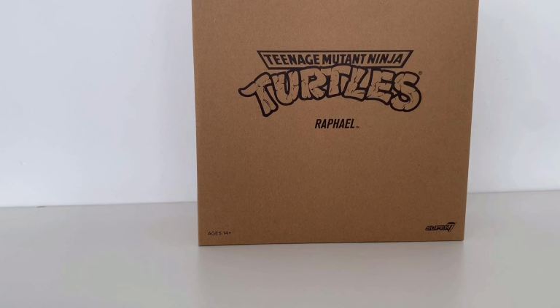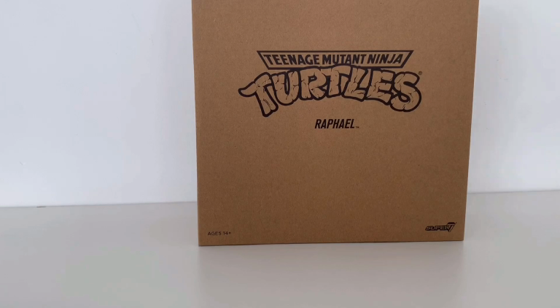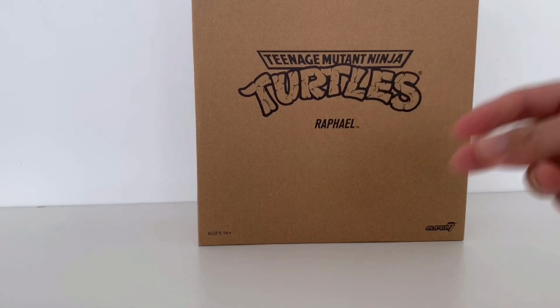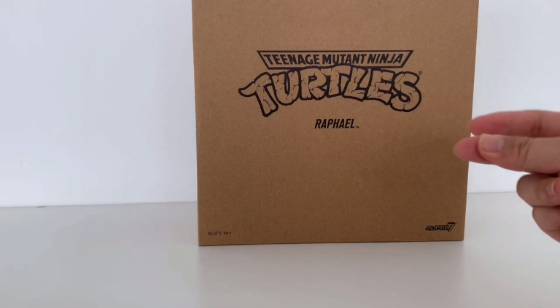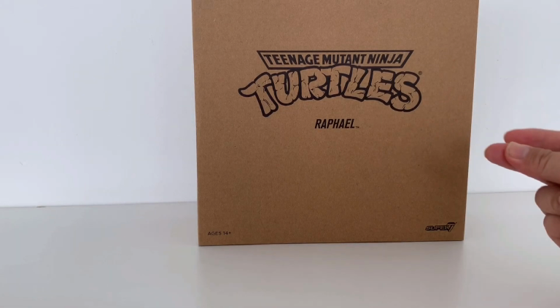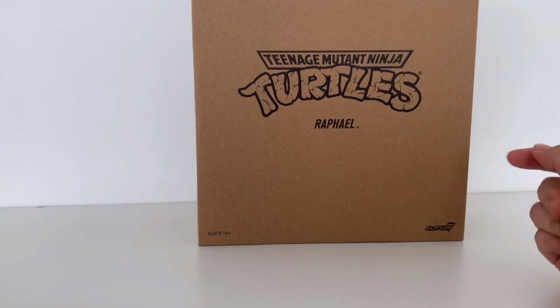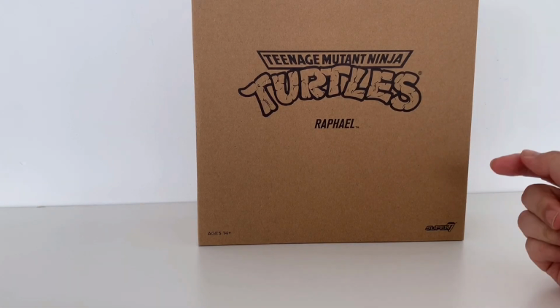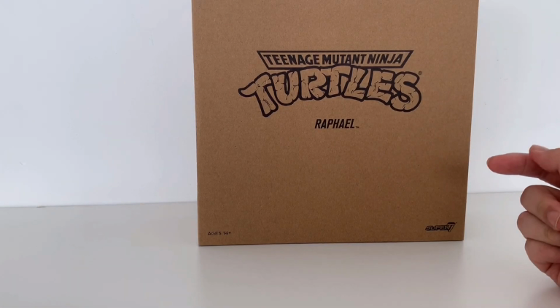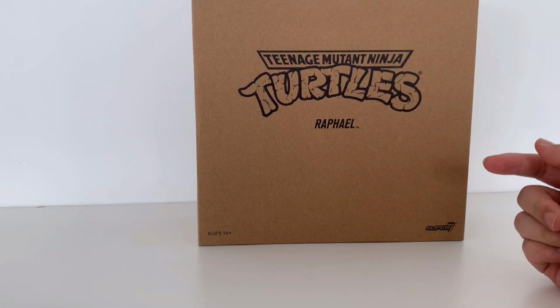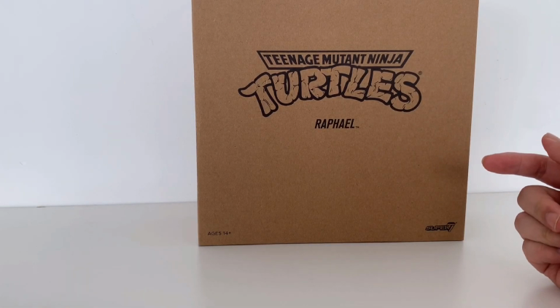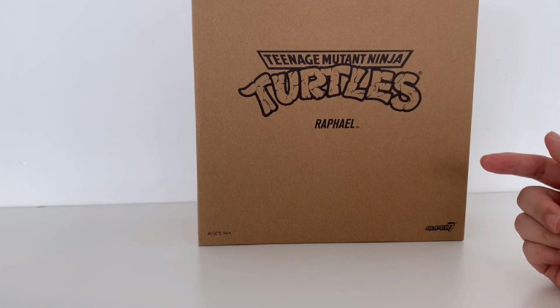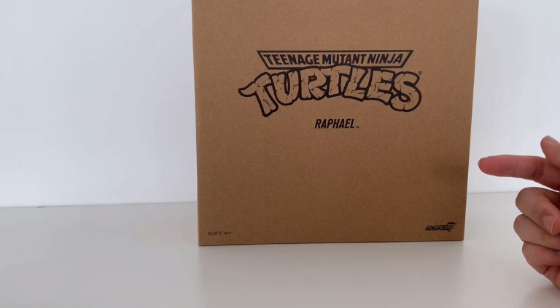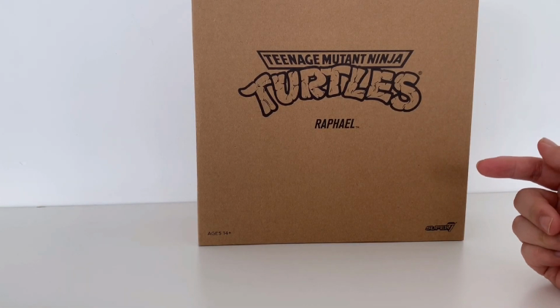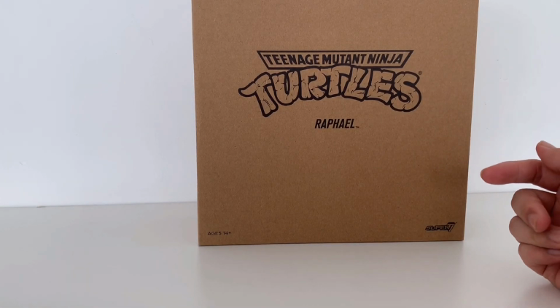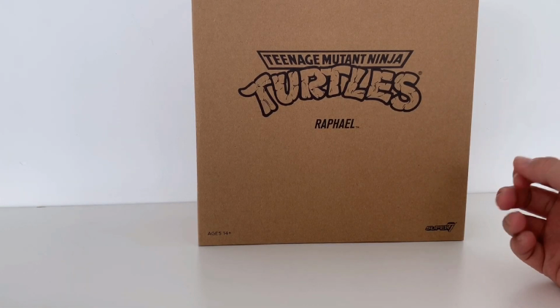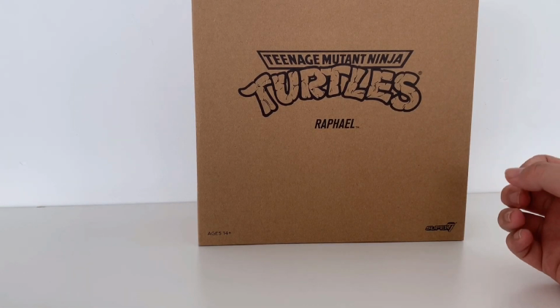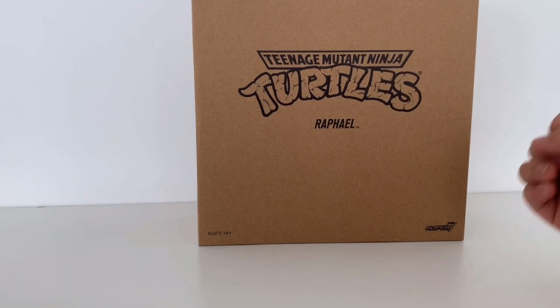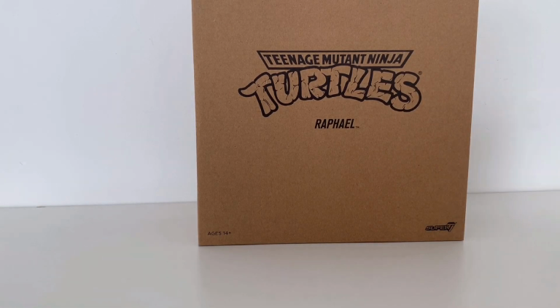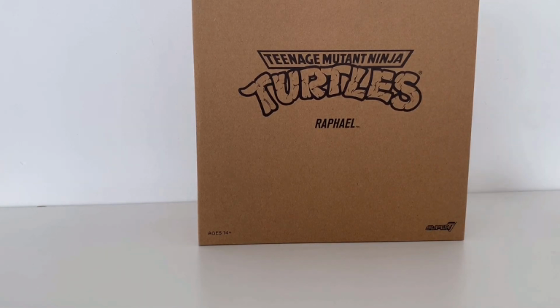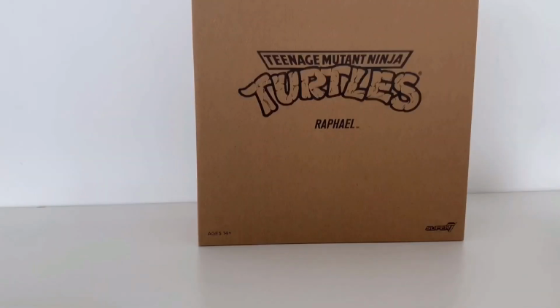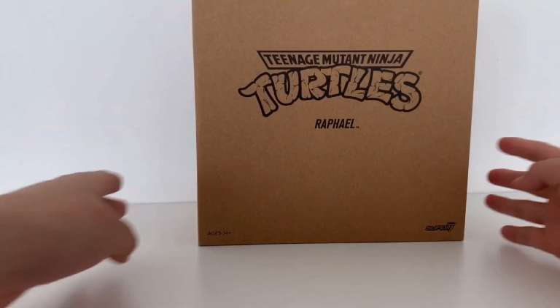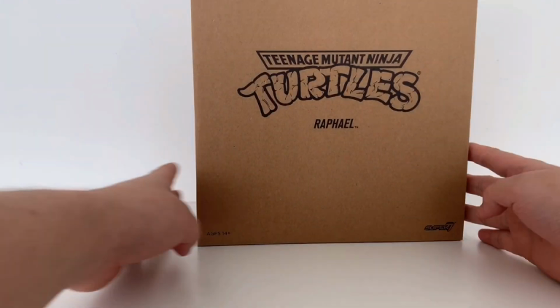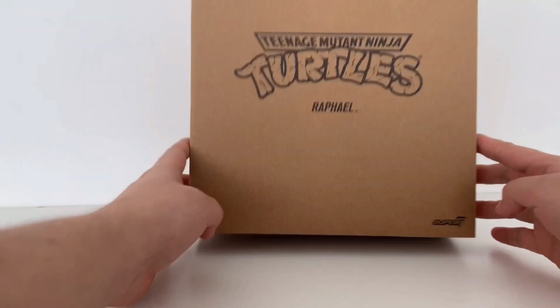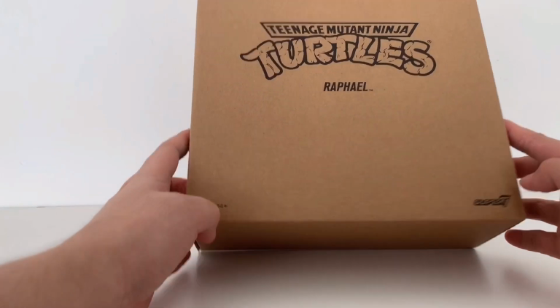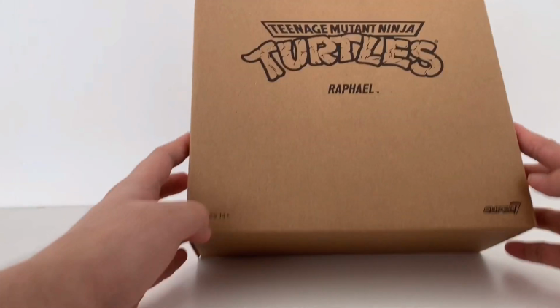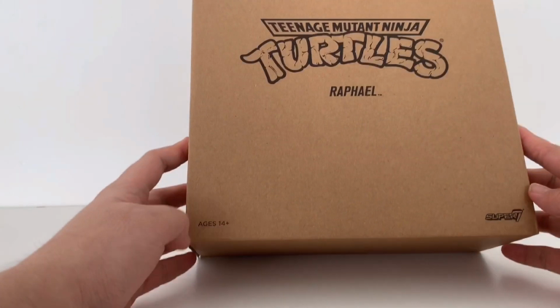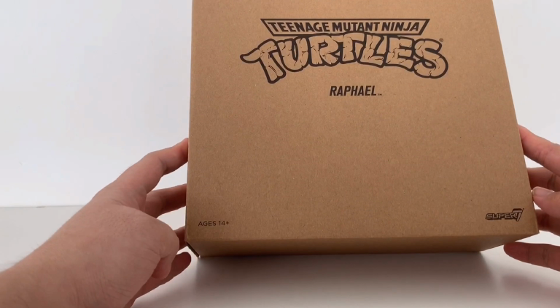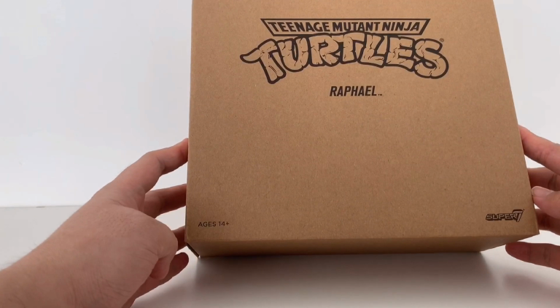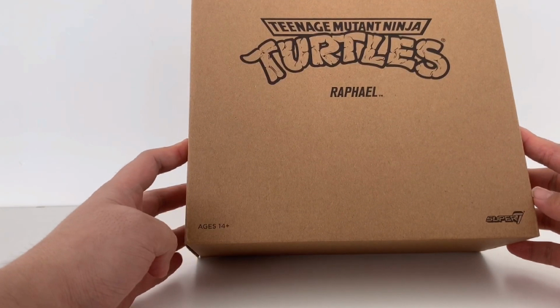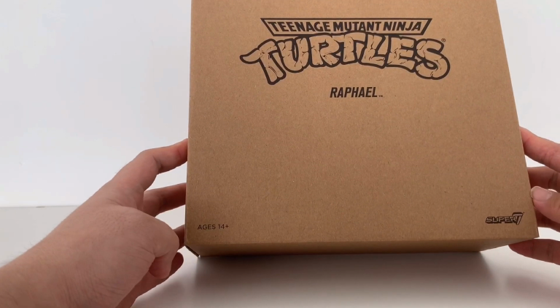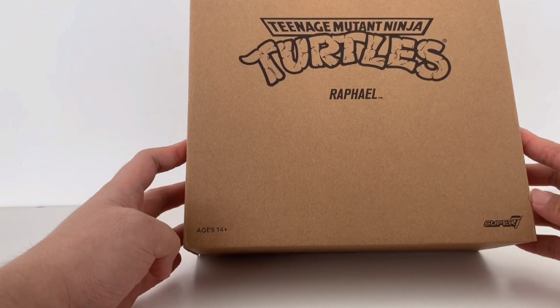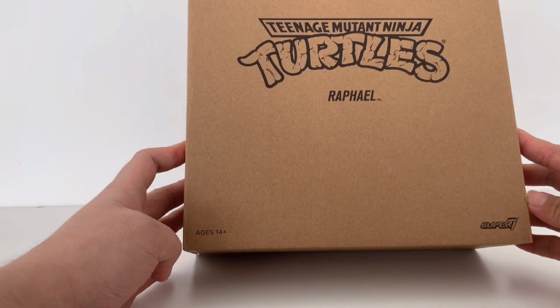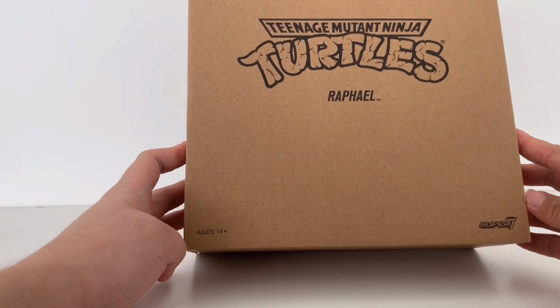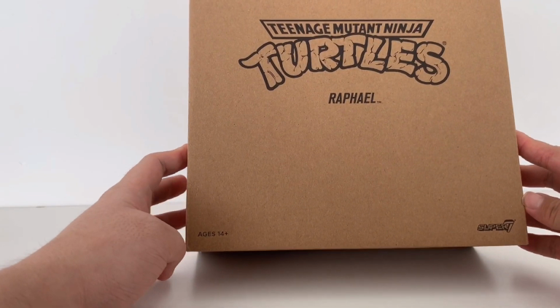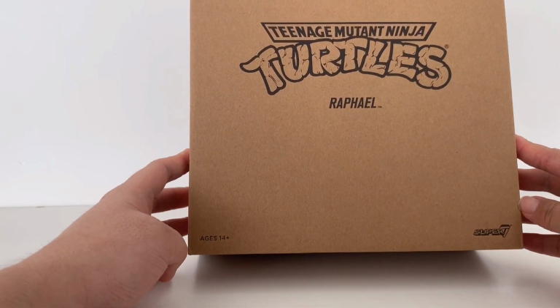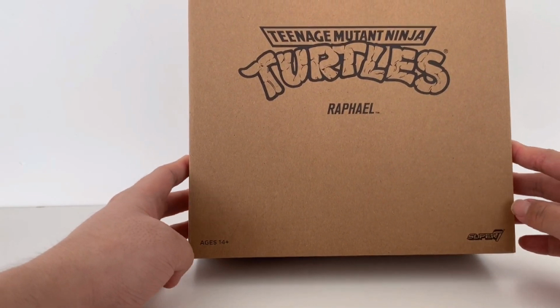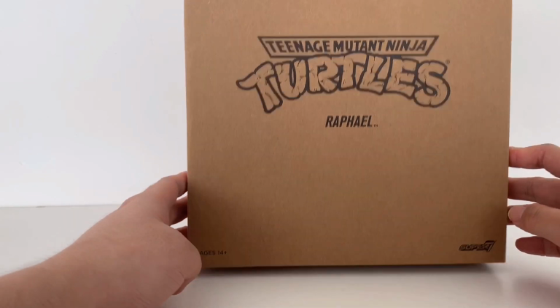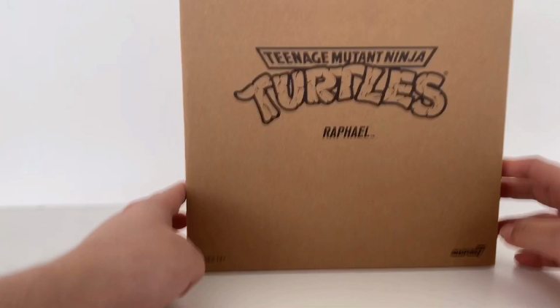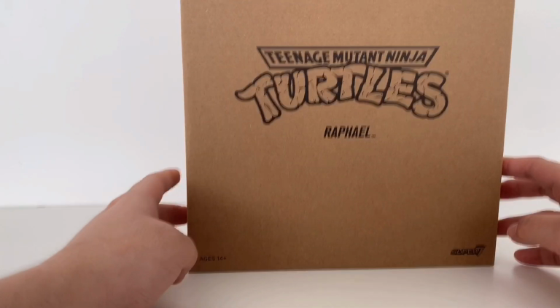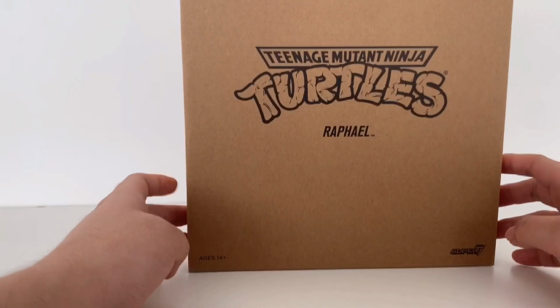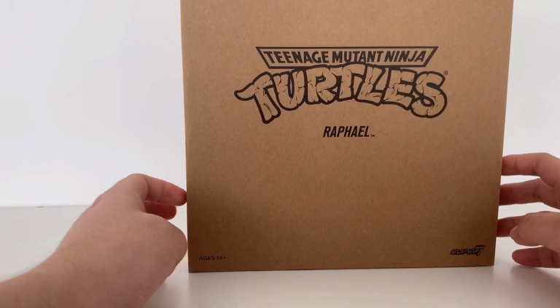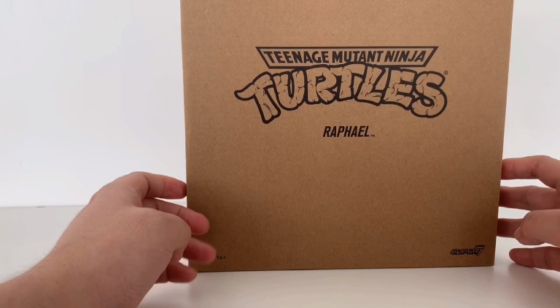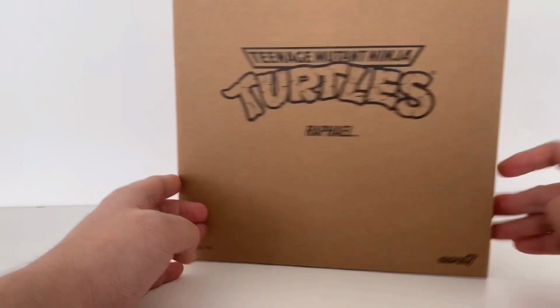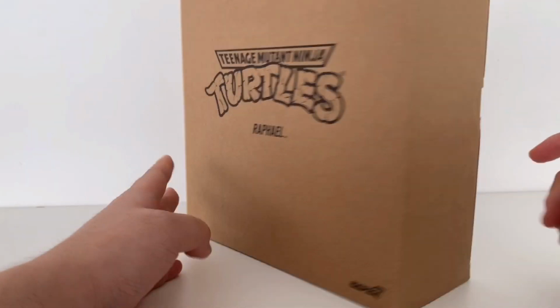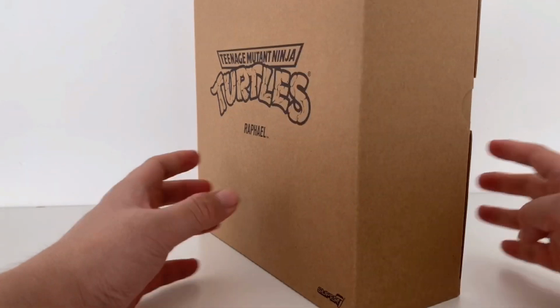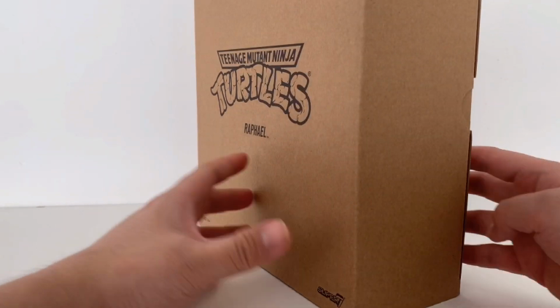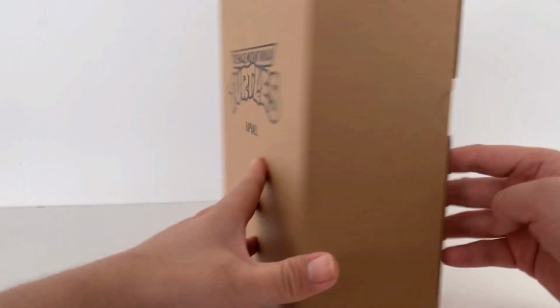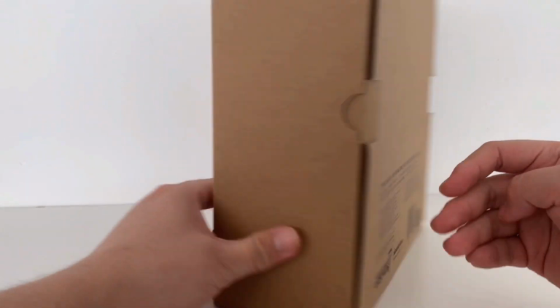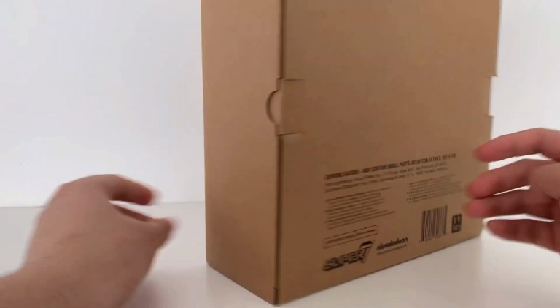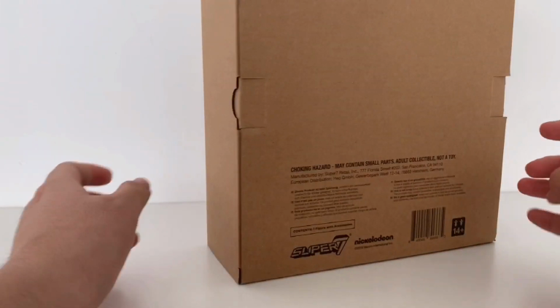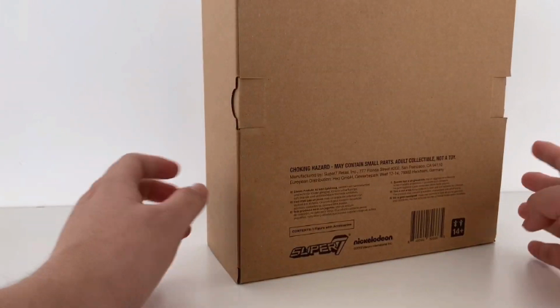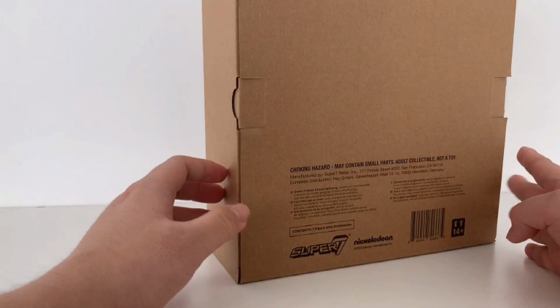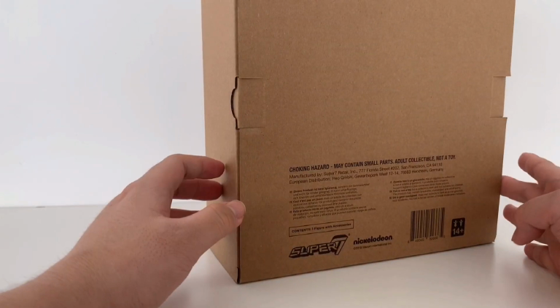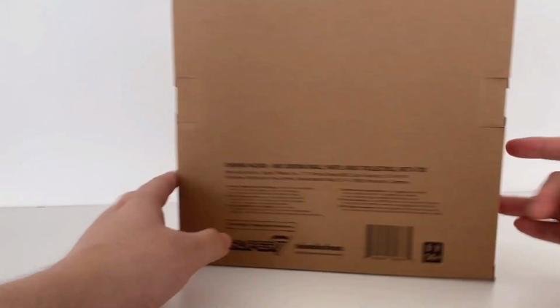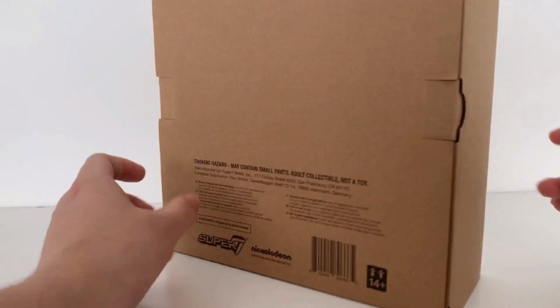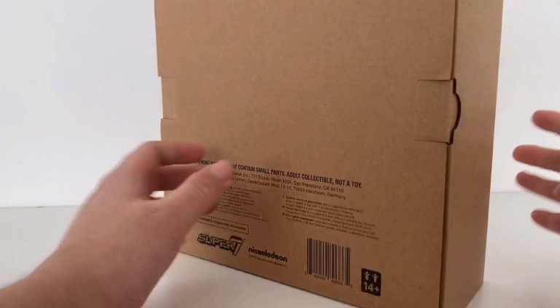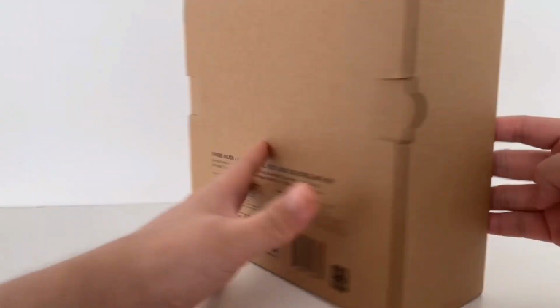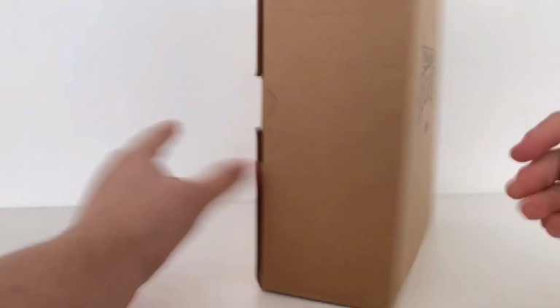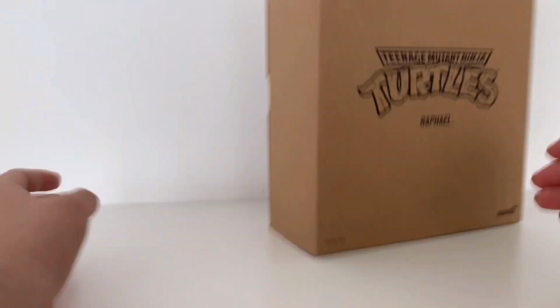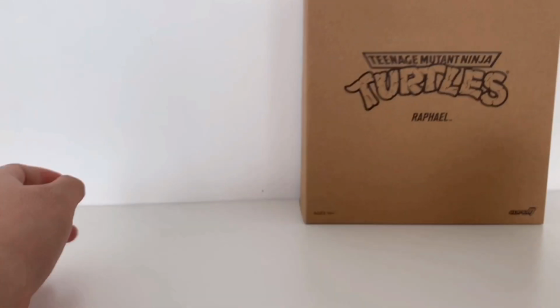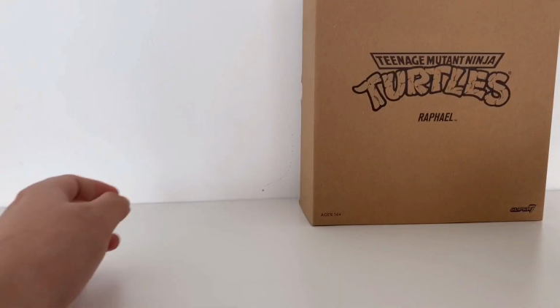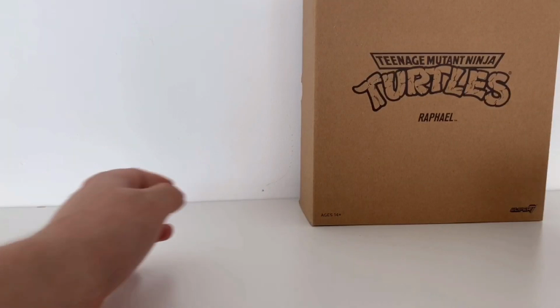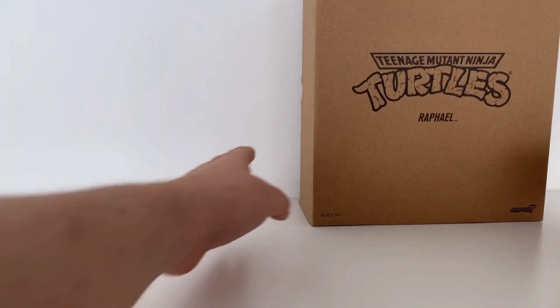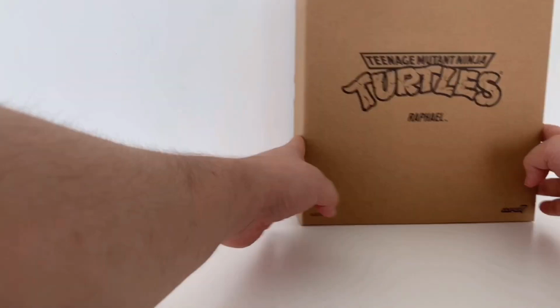Hey guys, welcome to my first toy review. Today we're going to take a look at Super 7's 10-inch multi-ninja turtle first wave Raphael. Let's take a look.